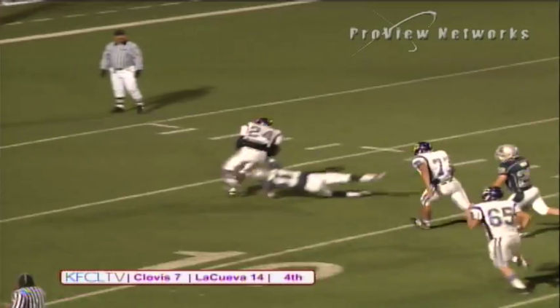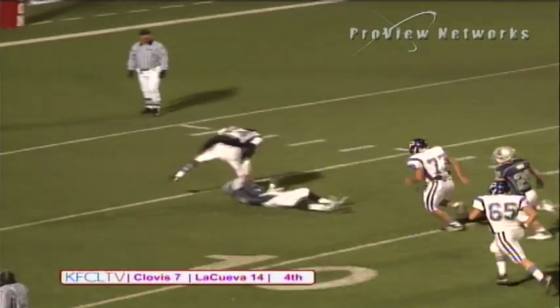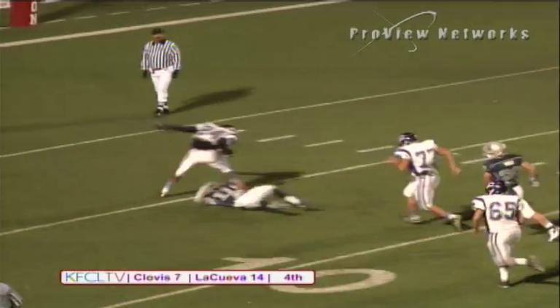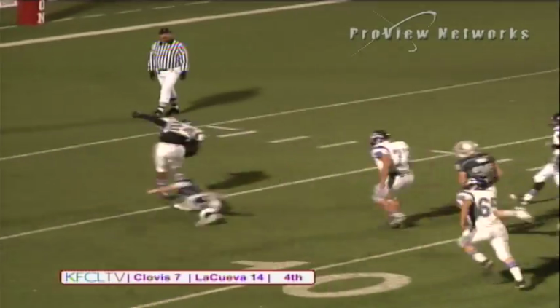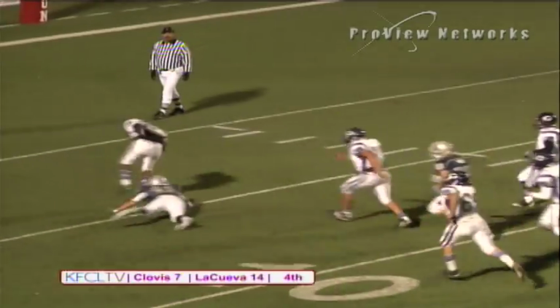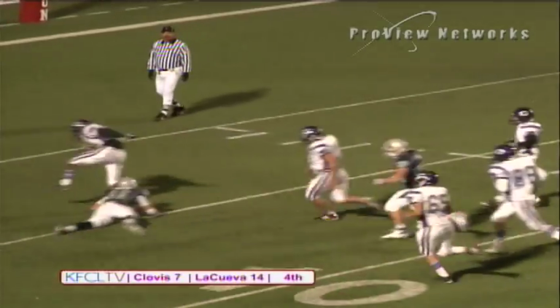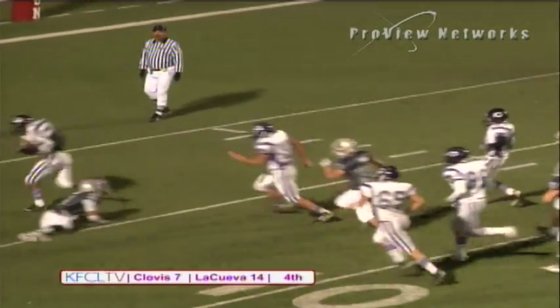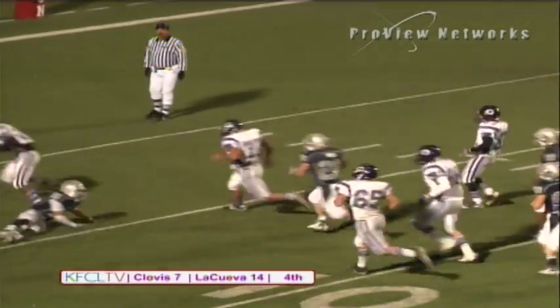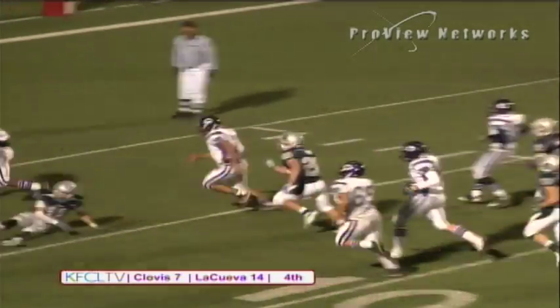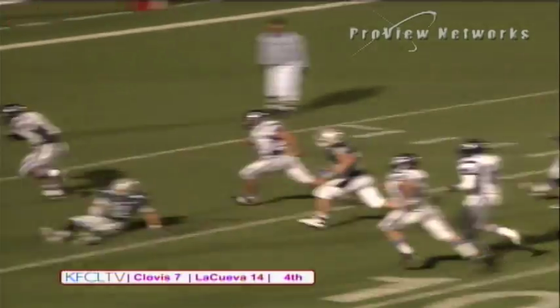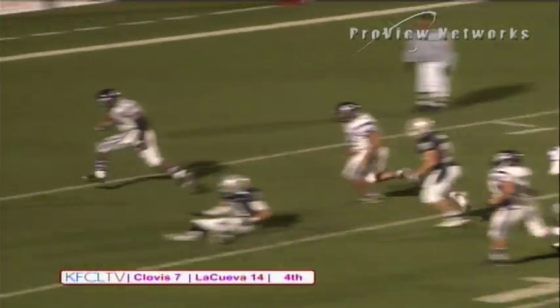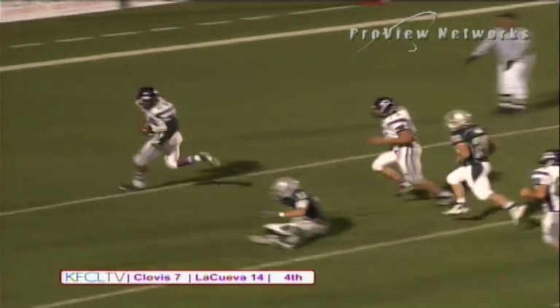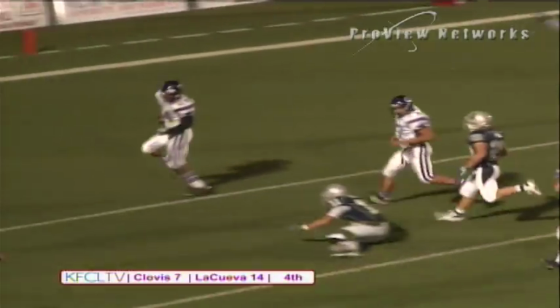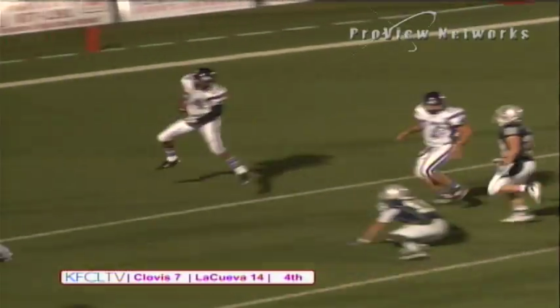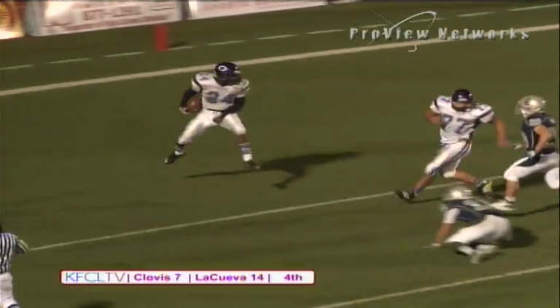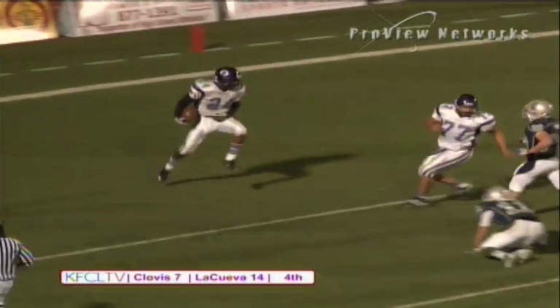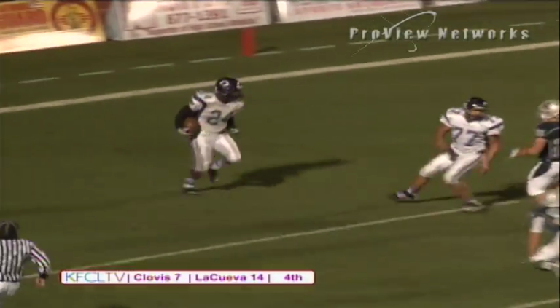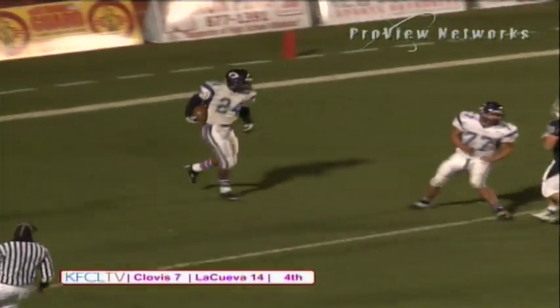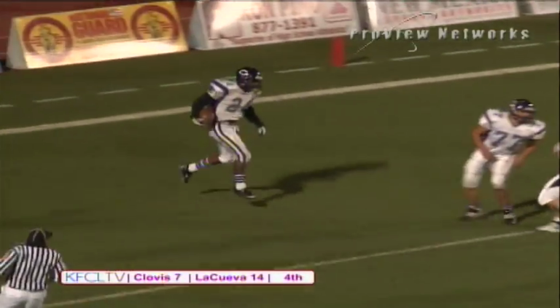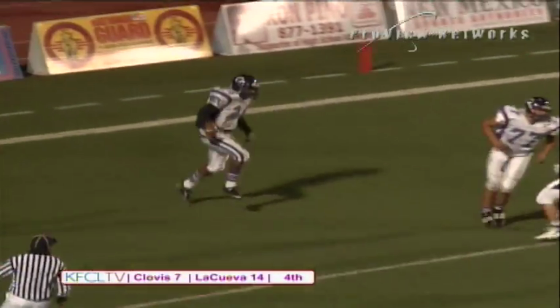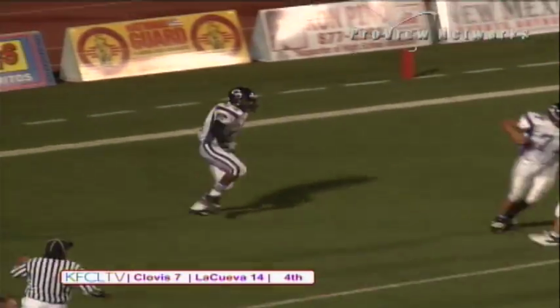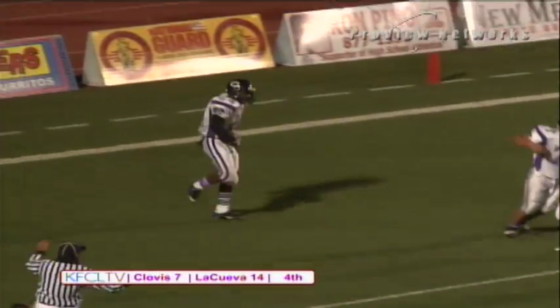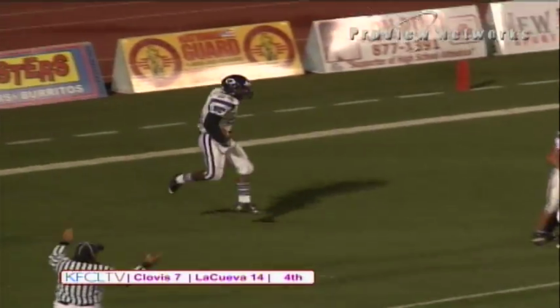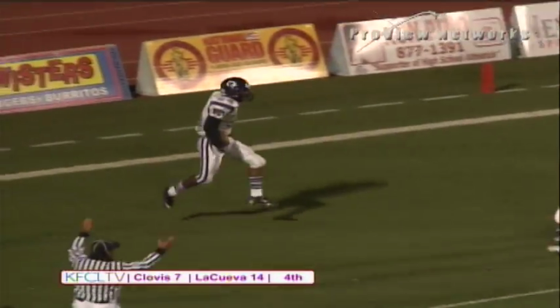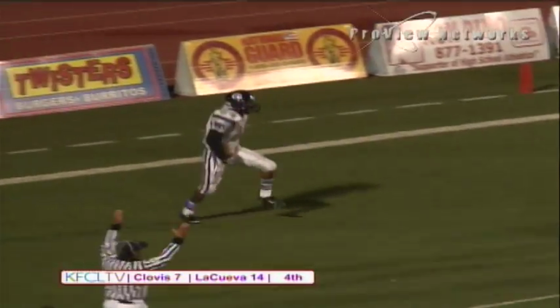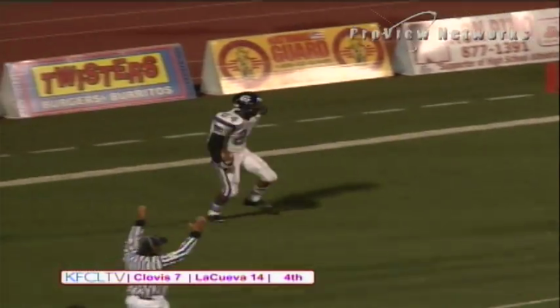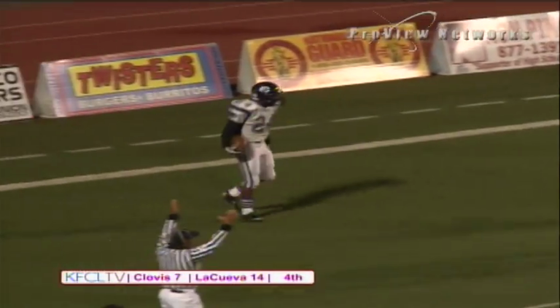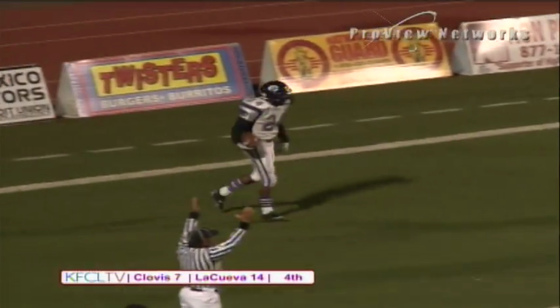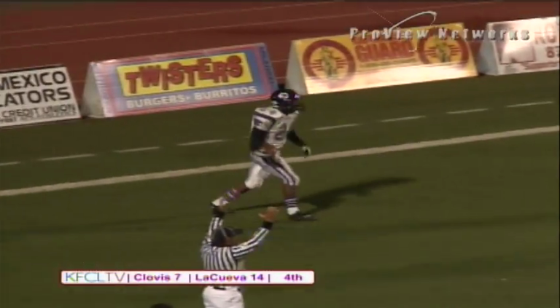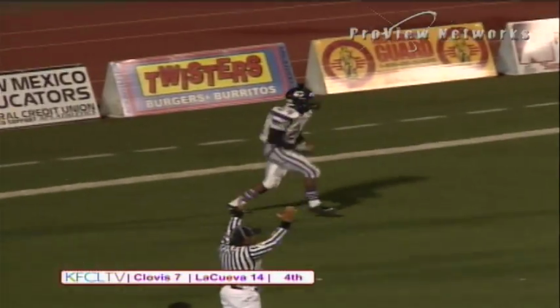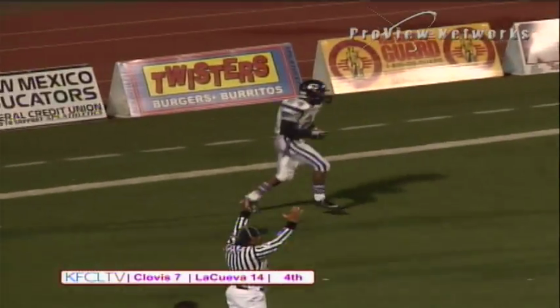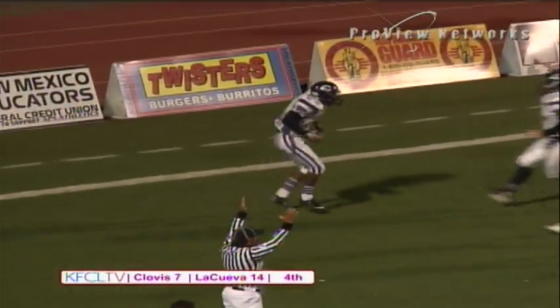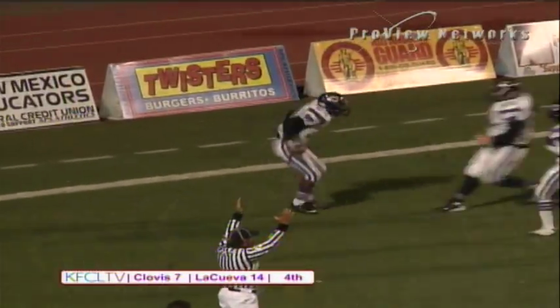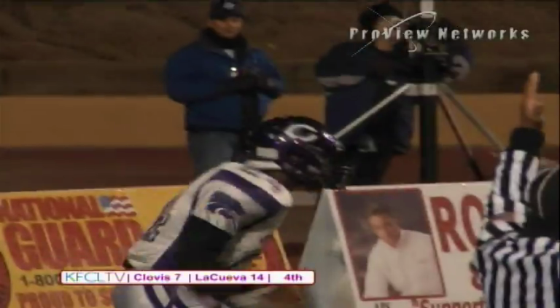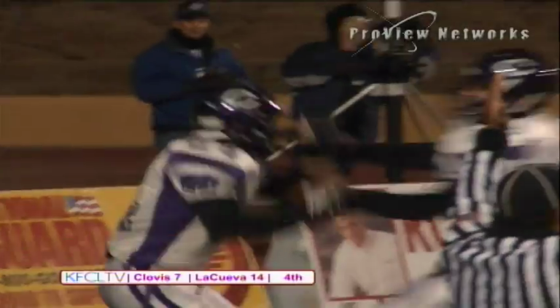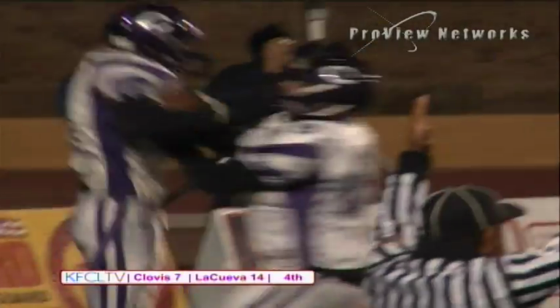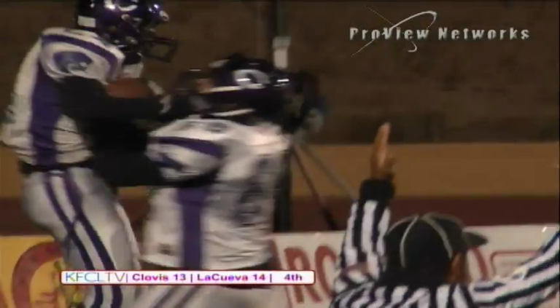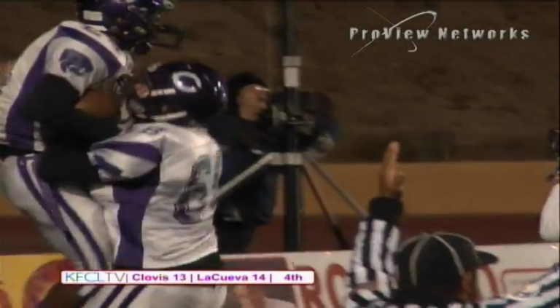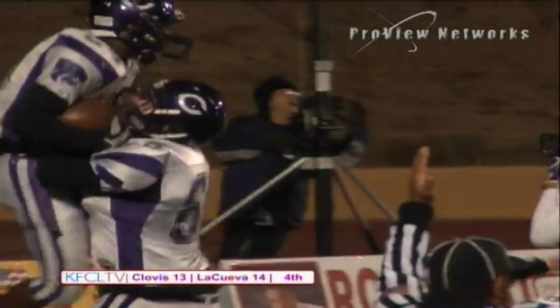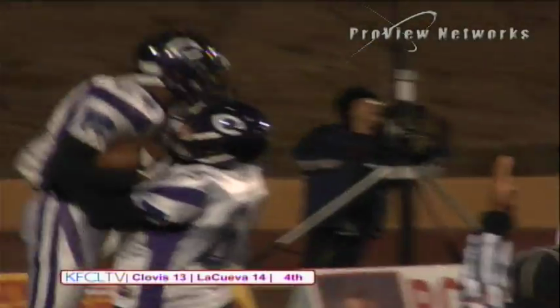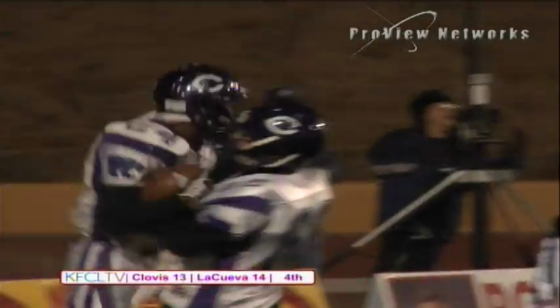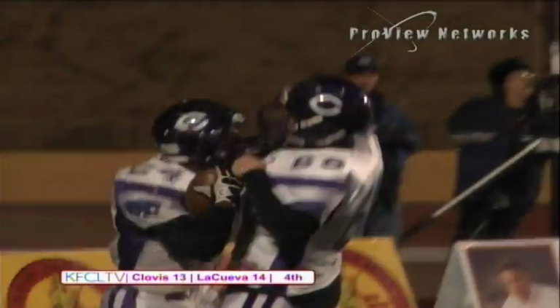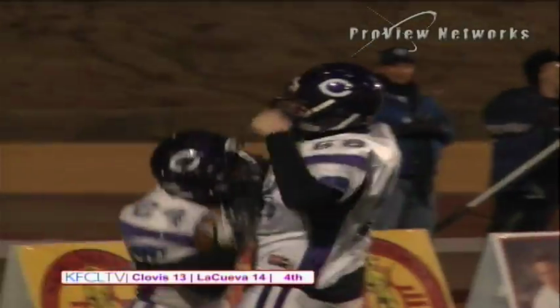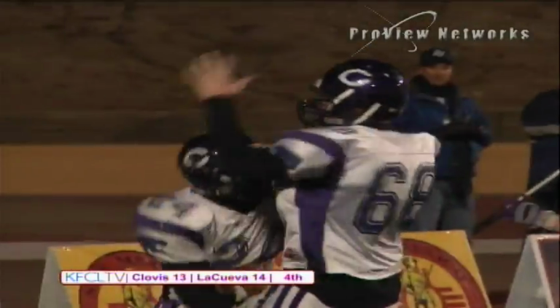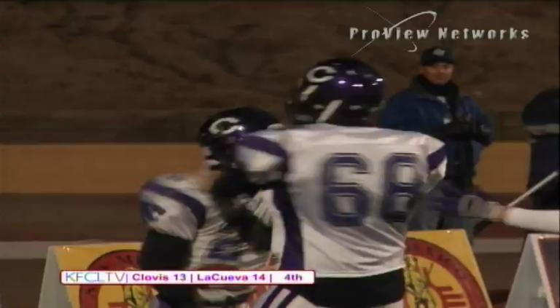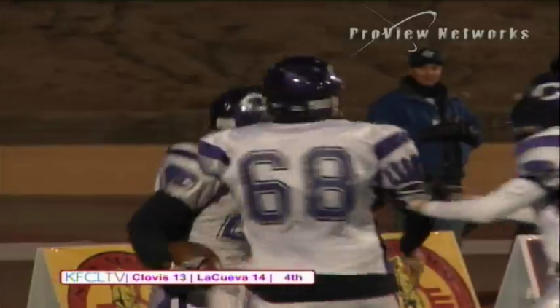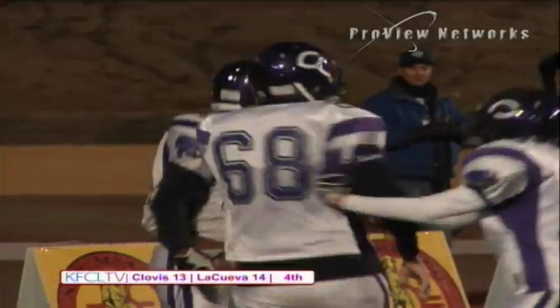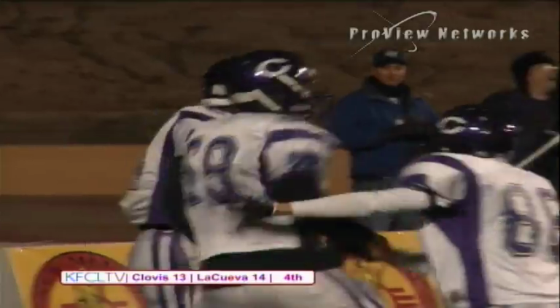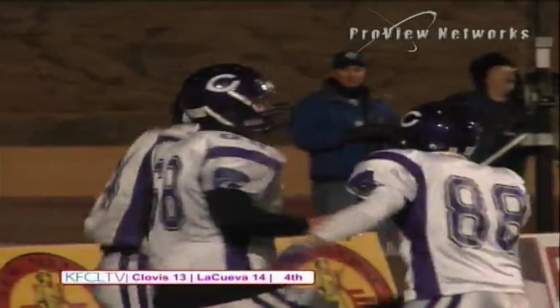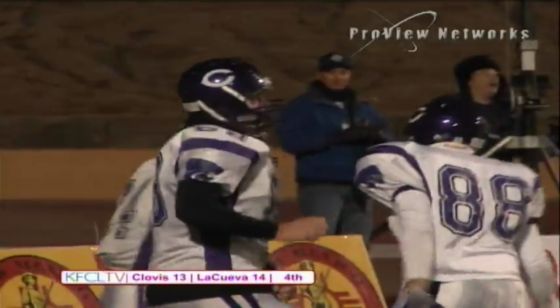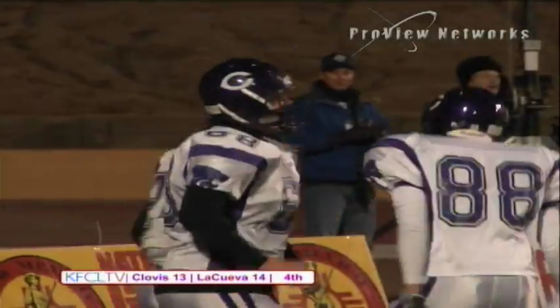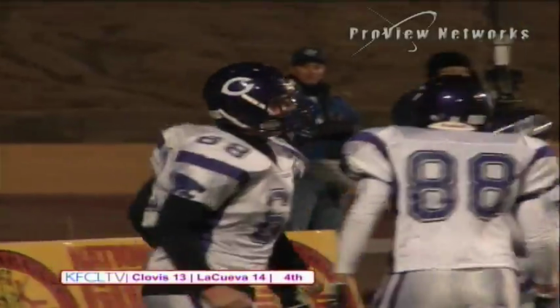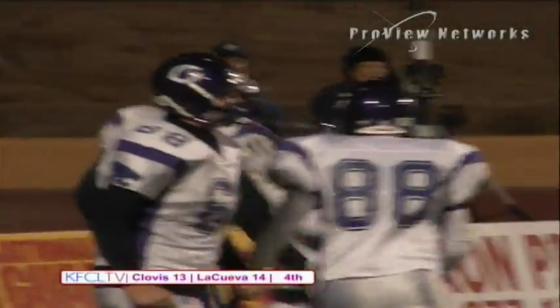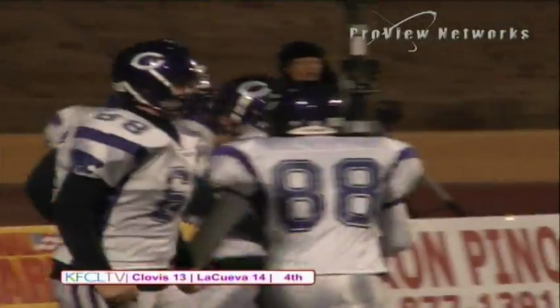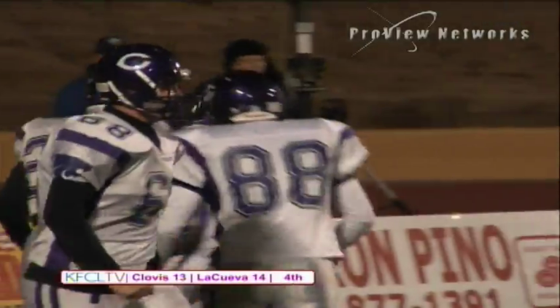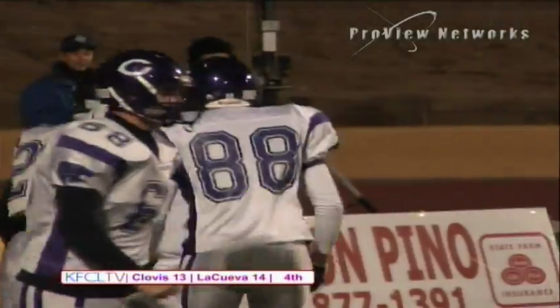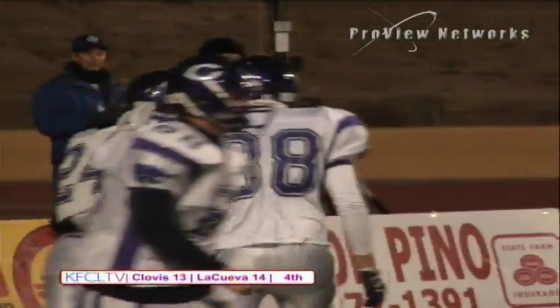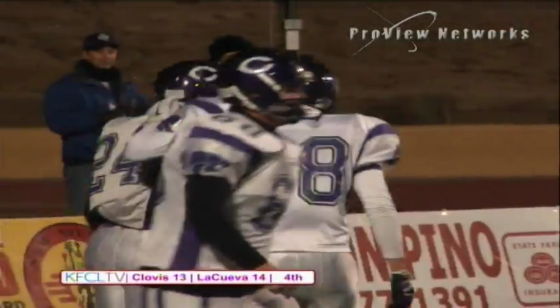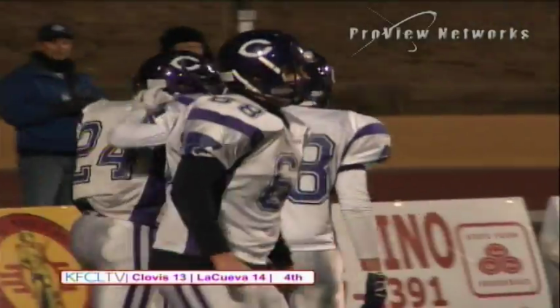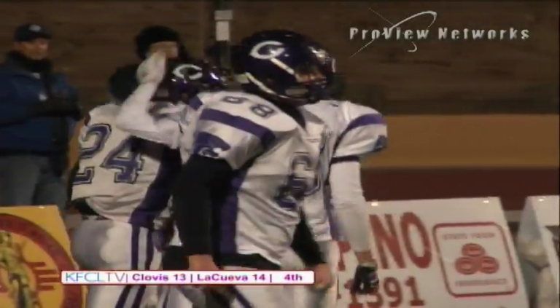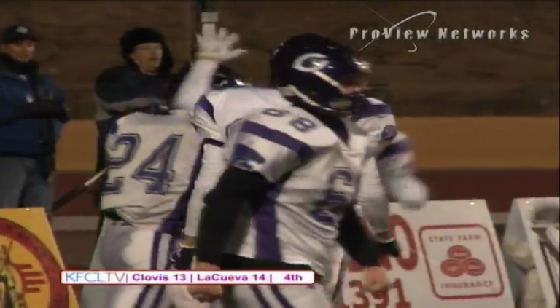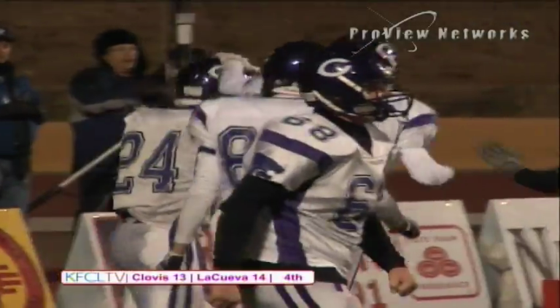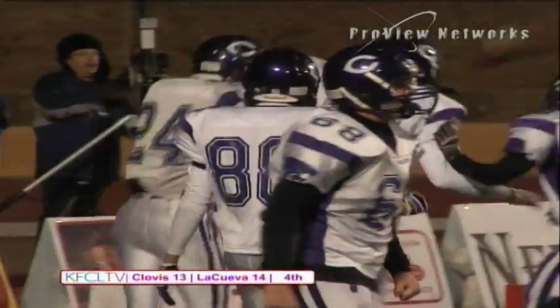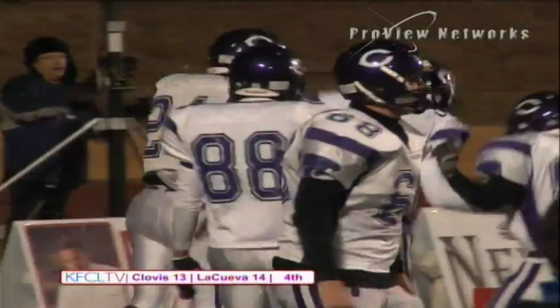Wiggins is in — touchdown! Karen Wiggins goes in from 24 yards out.